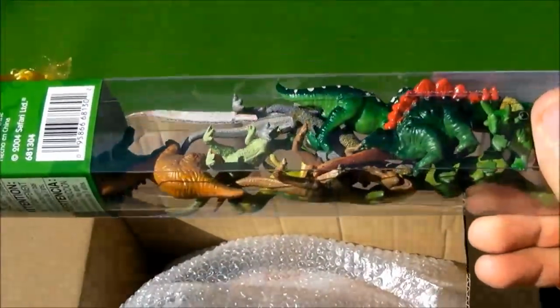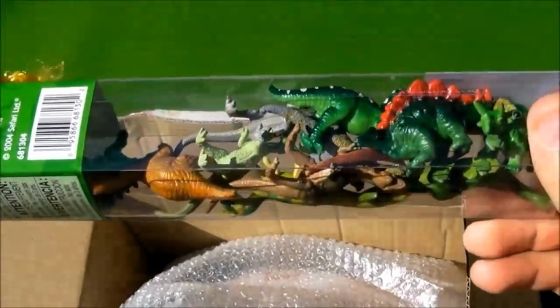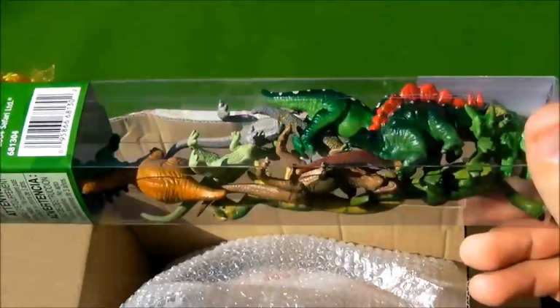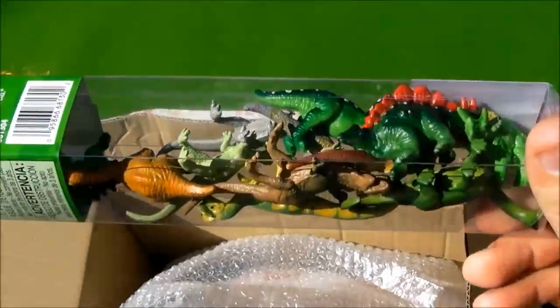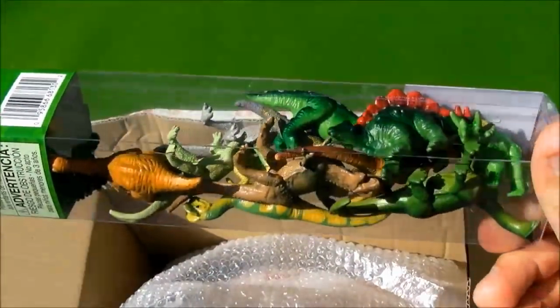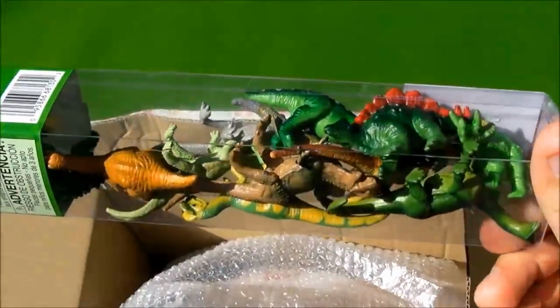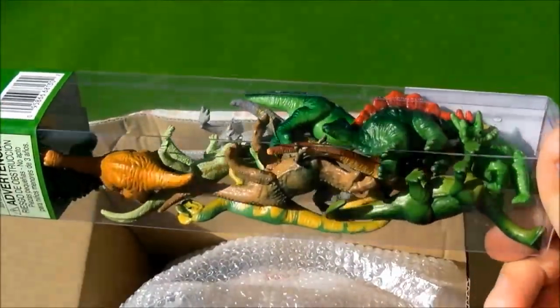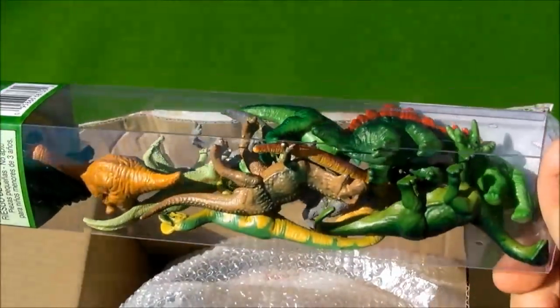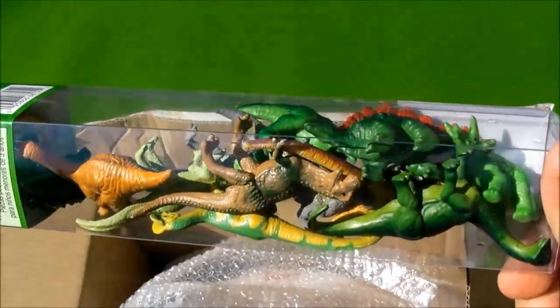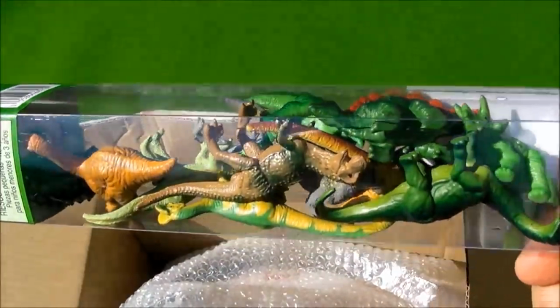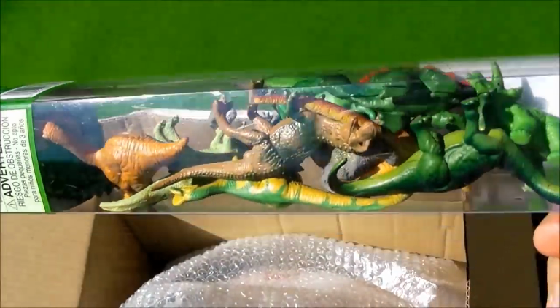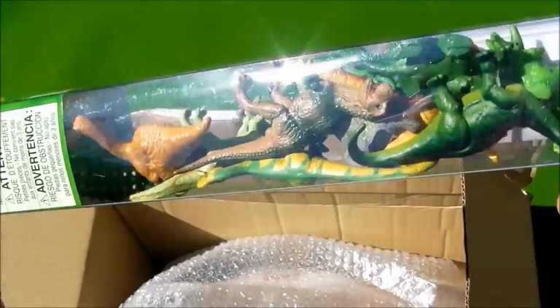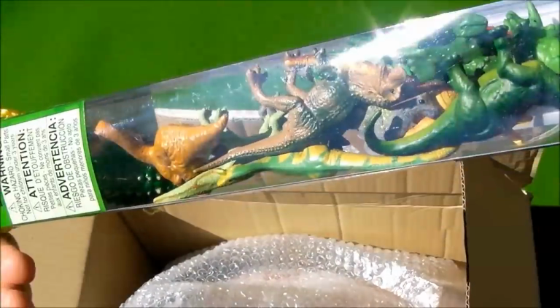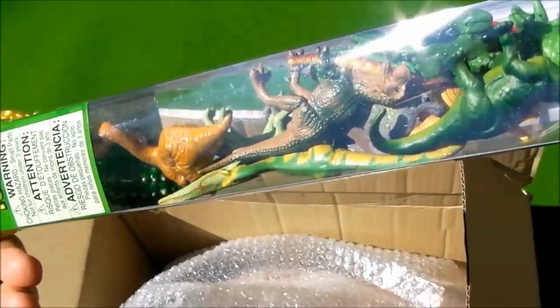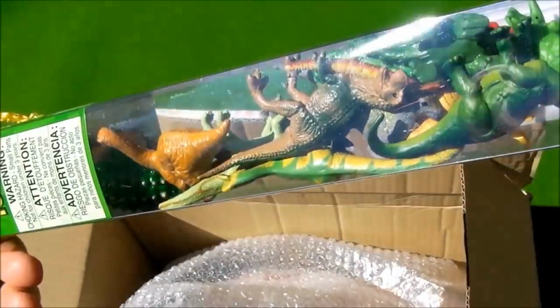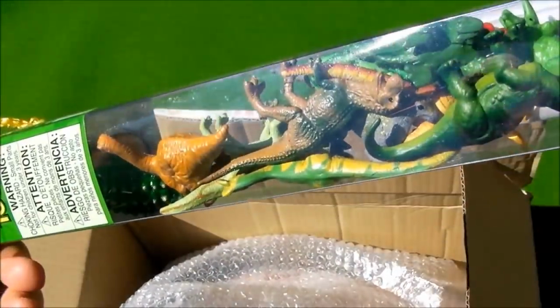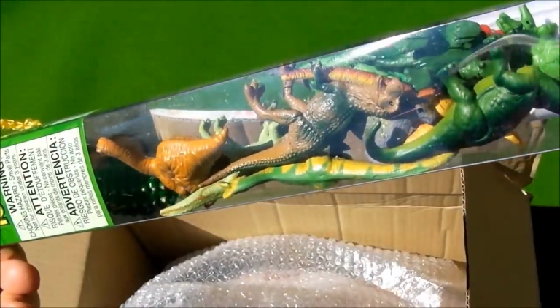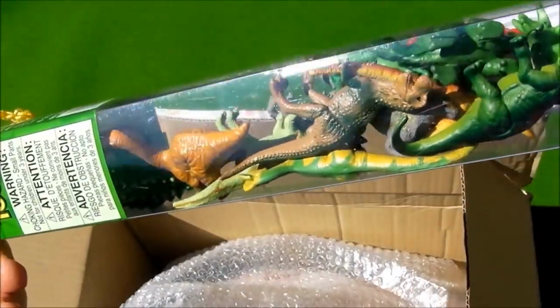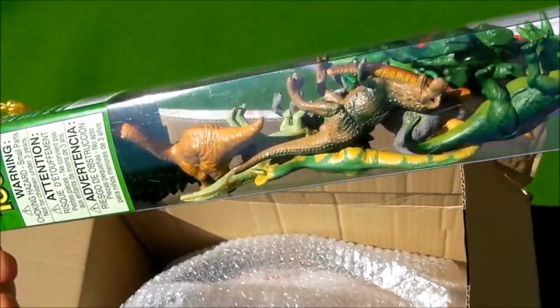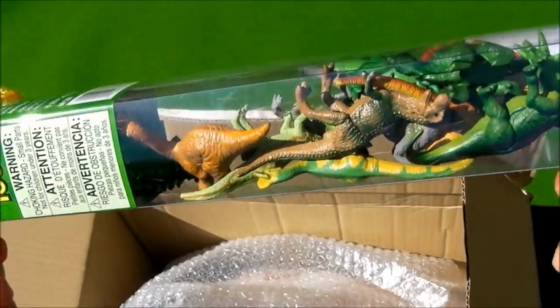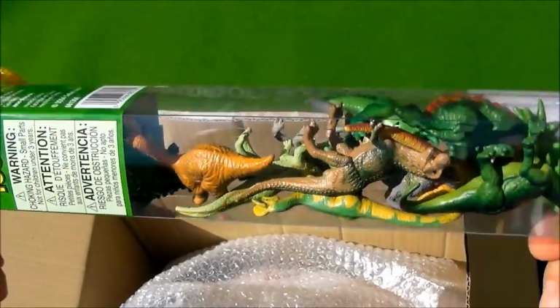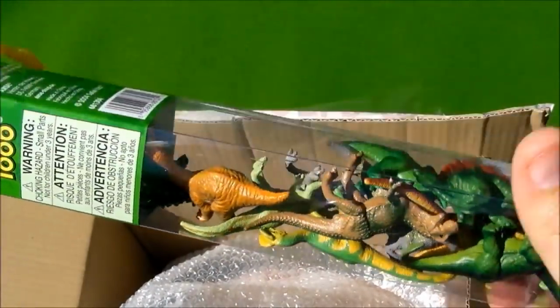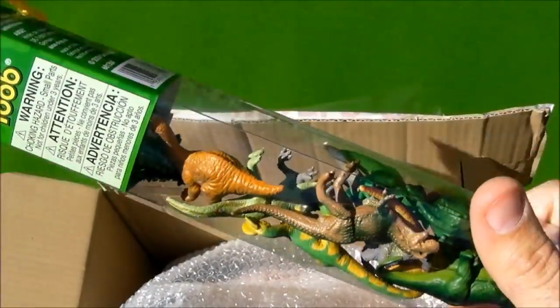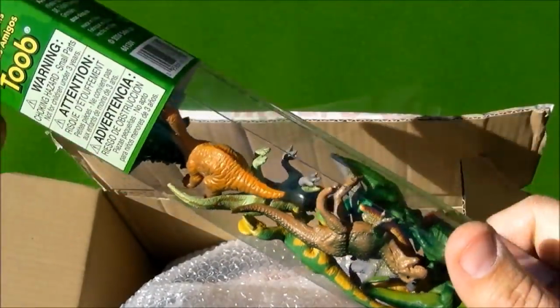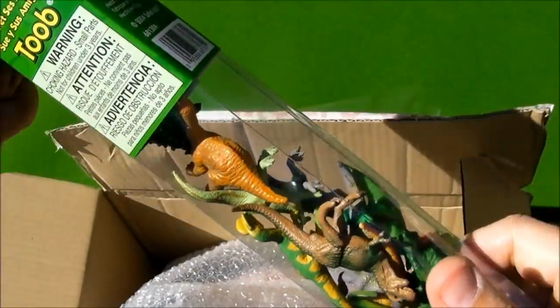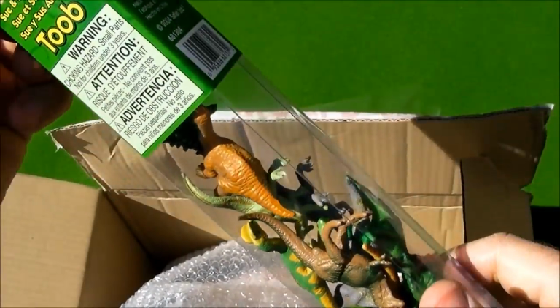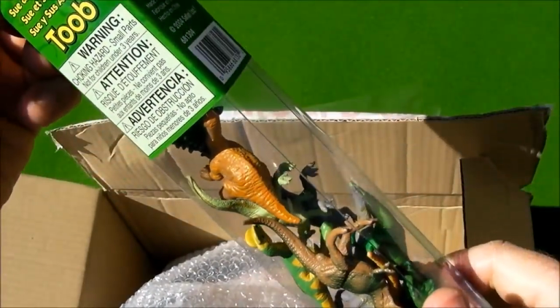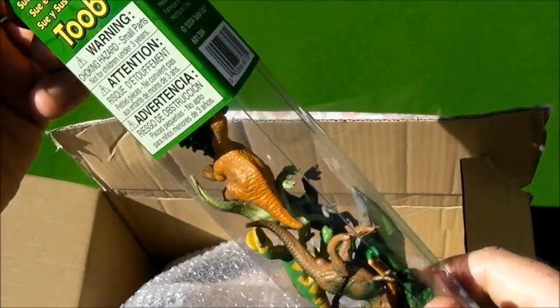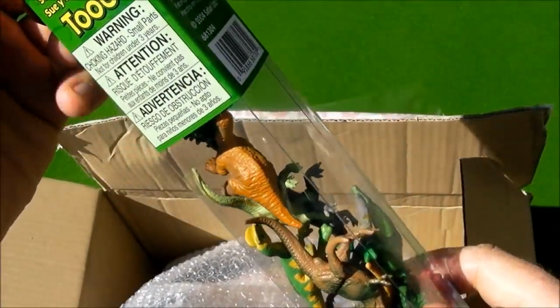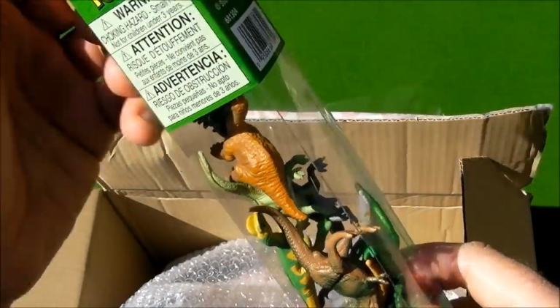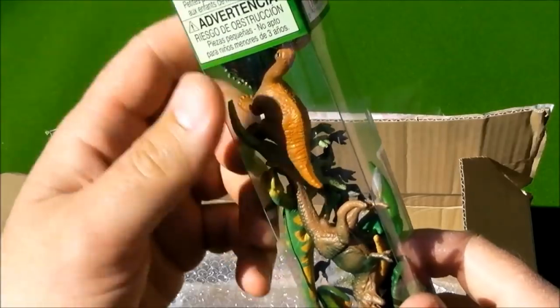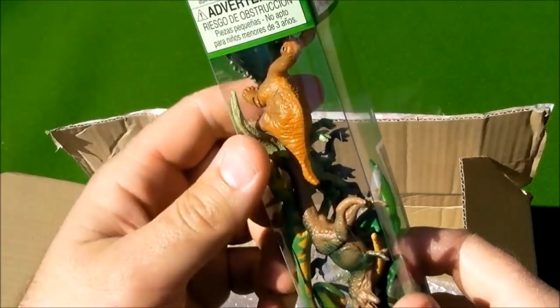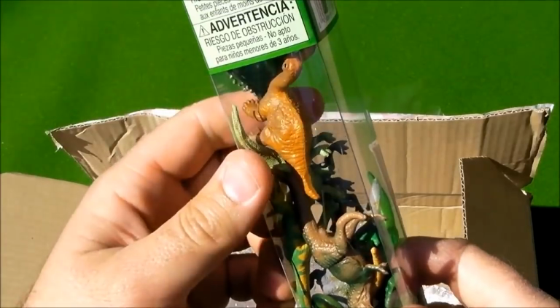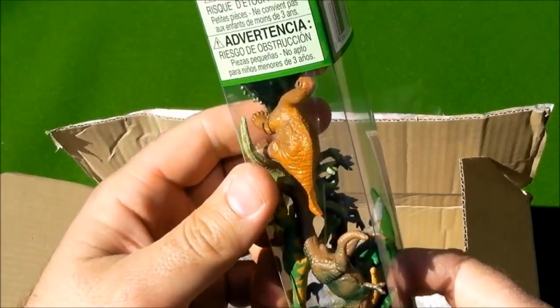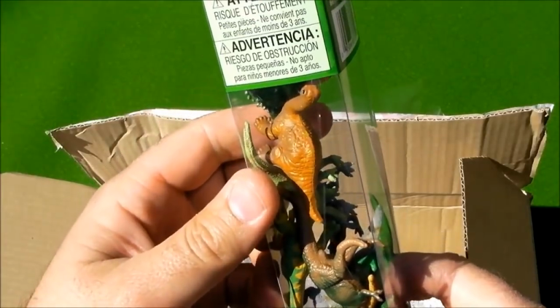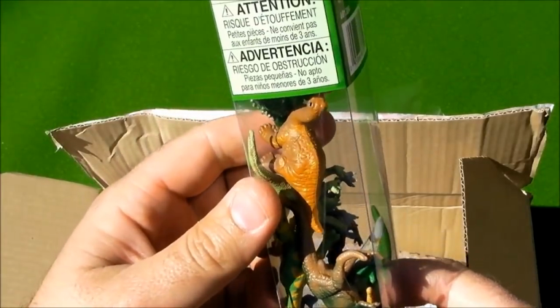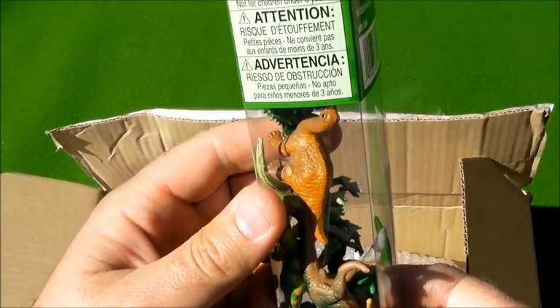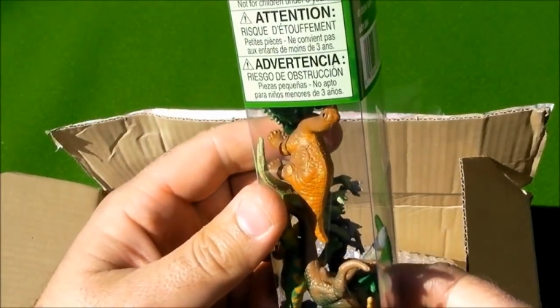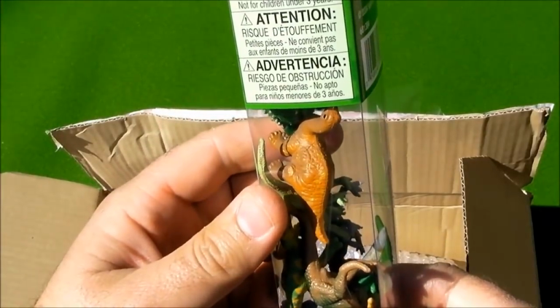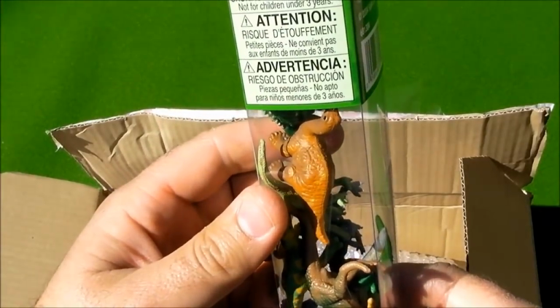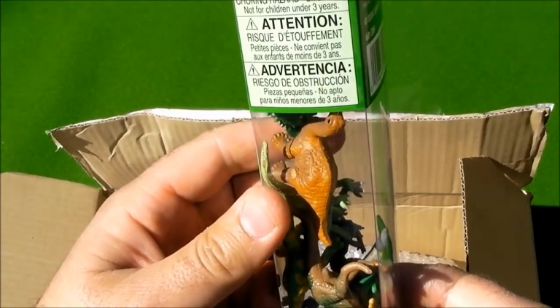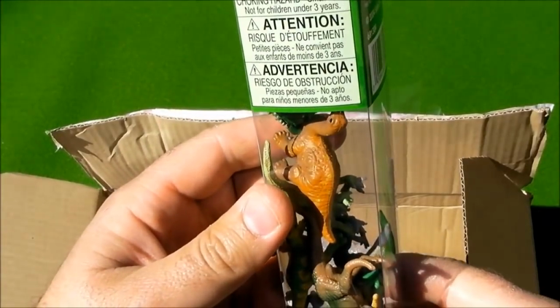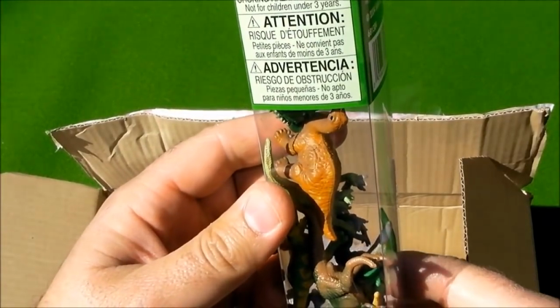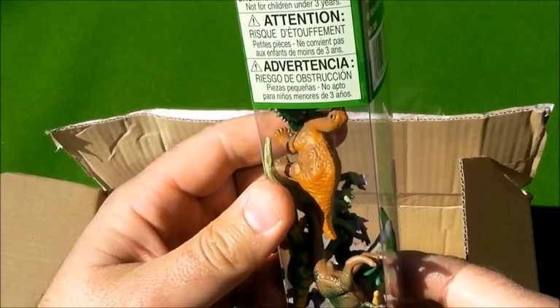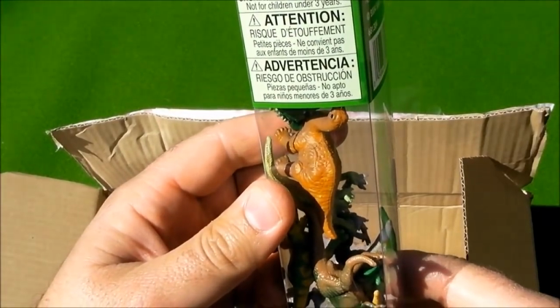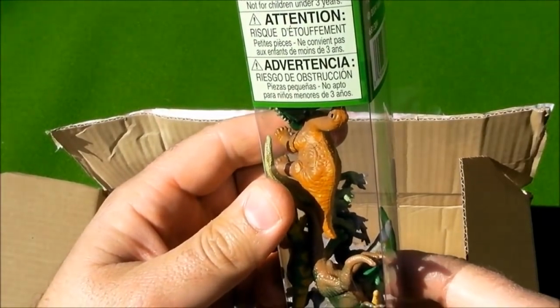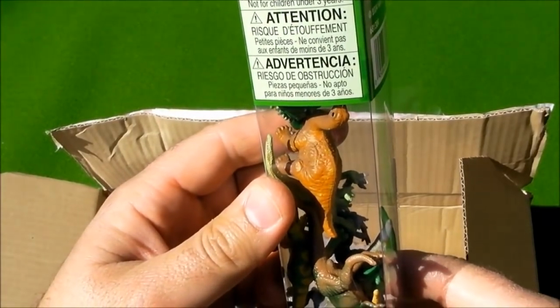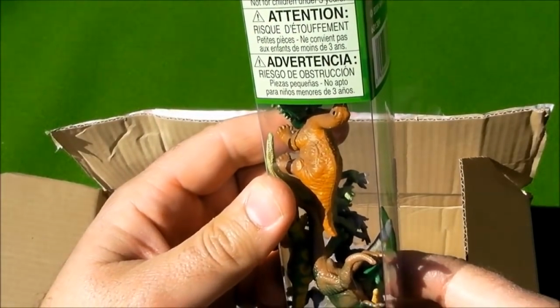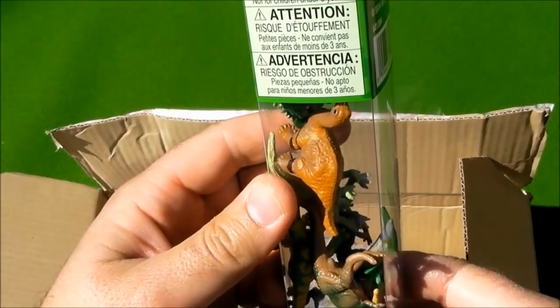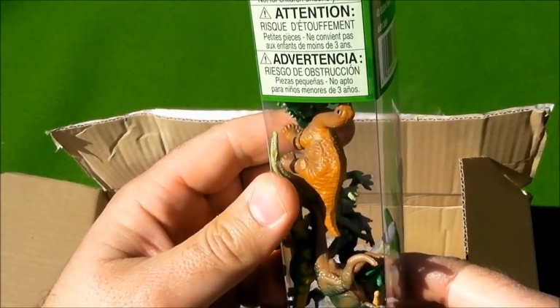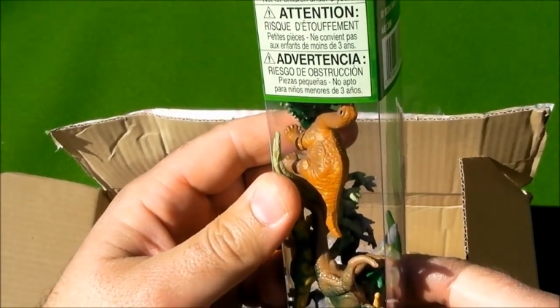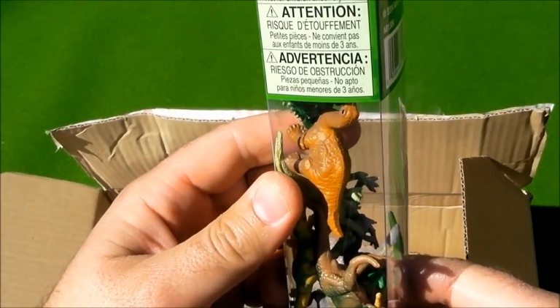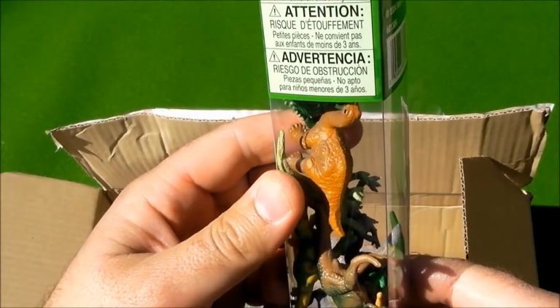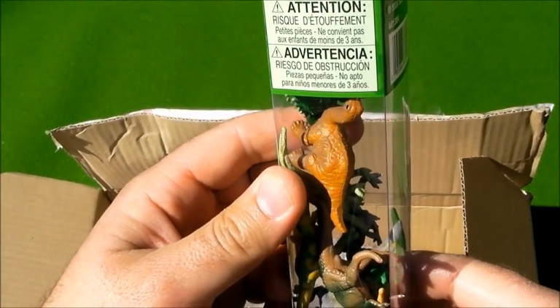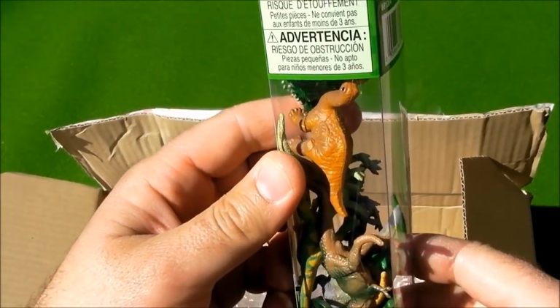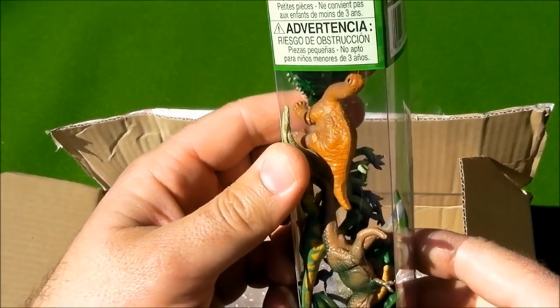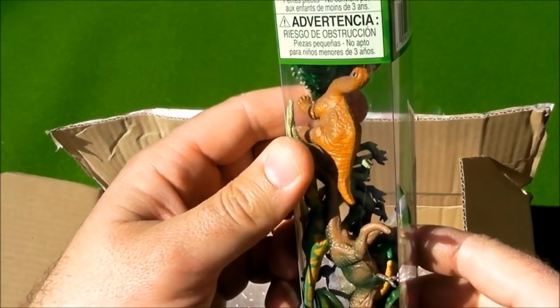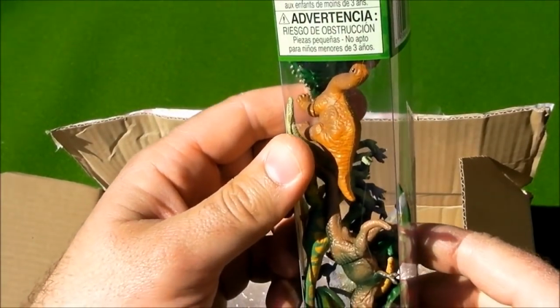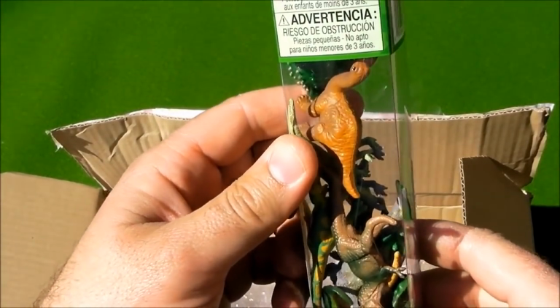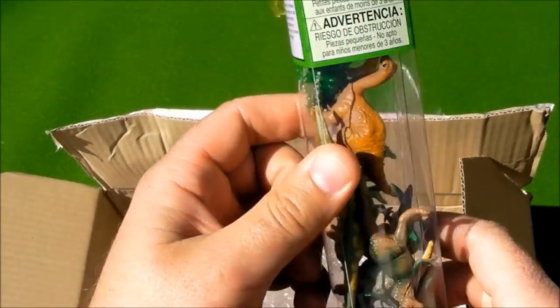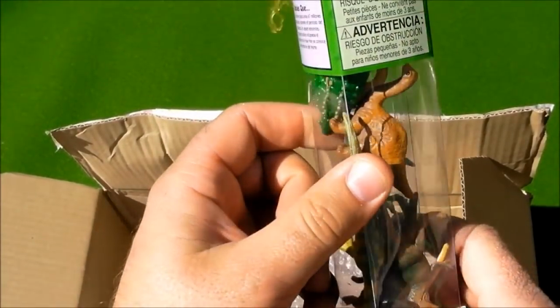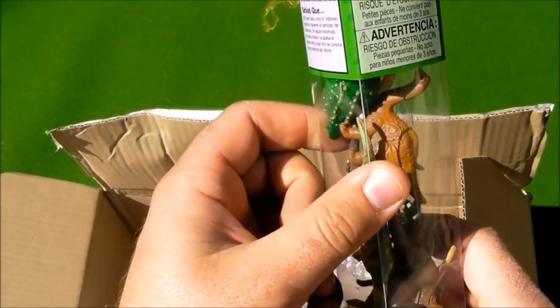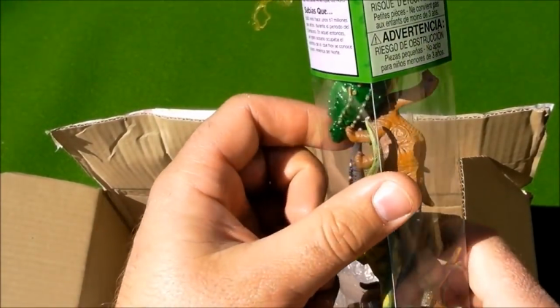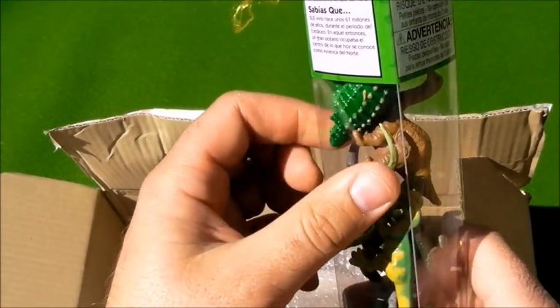Wow, these are some cool figures. Shoe and hot pants. Two.